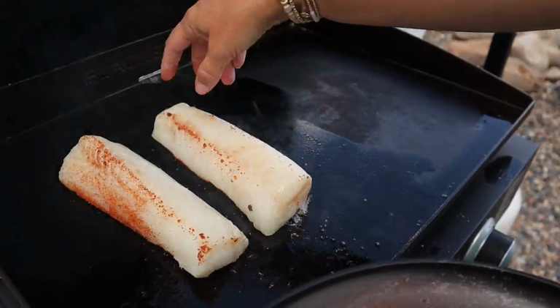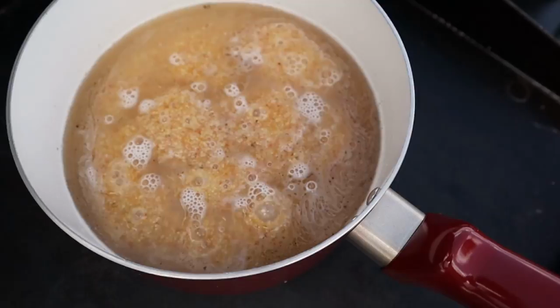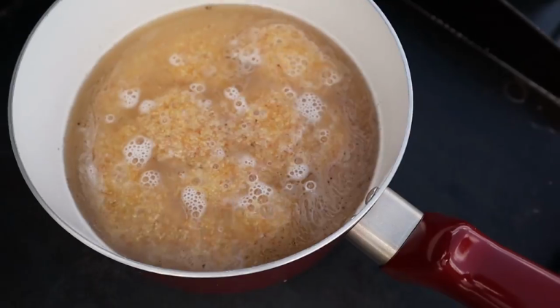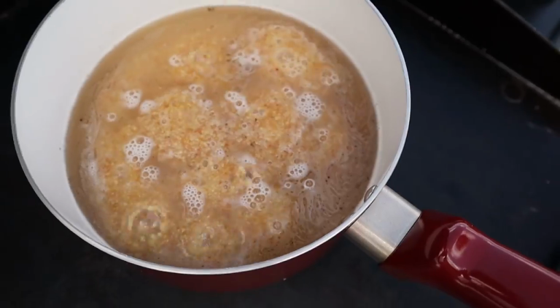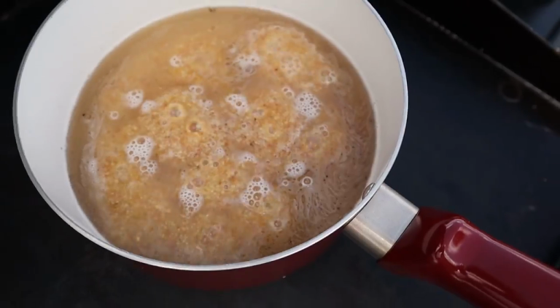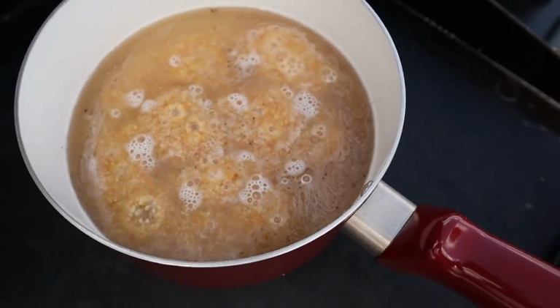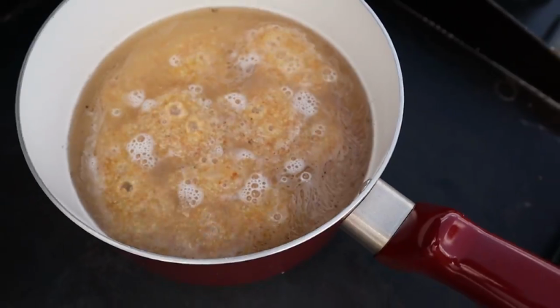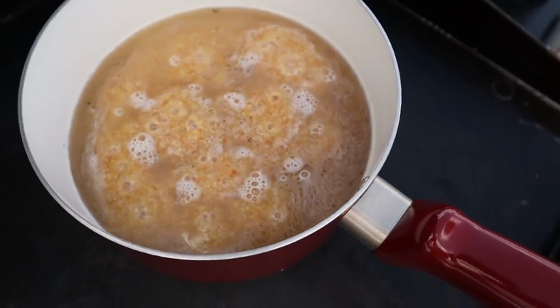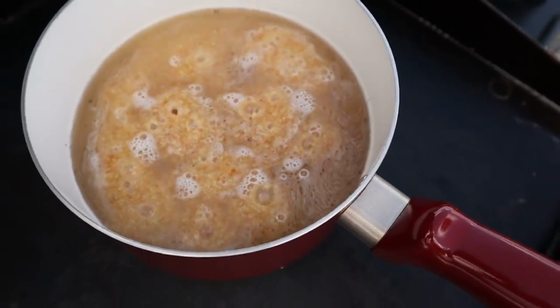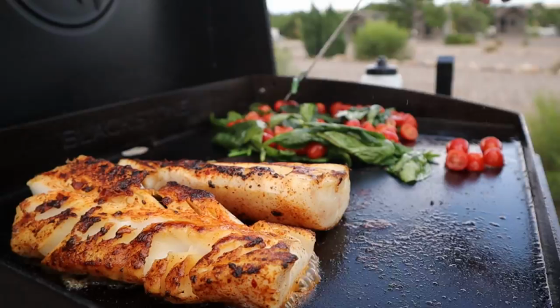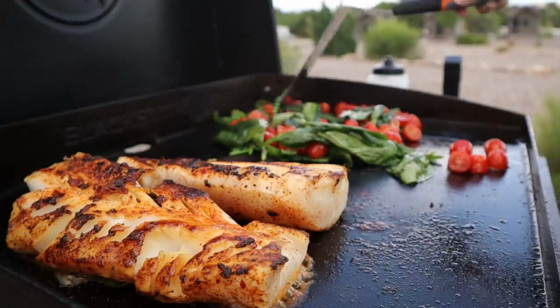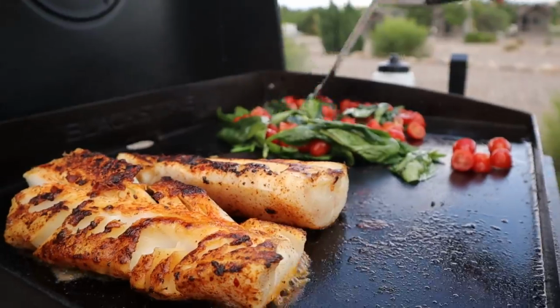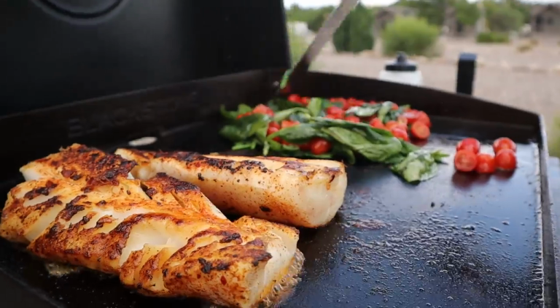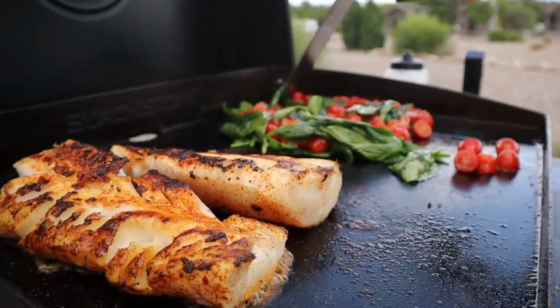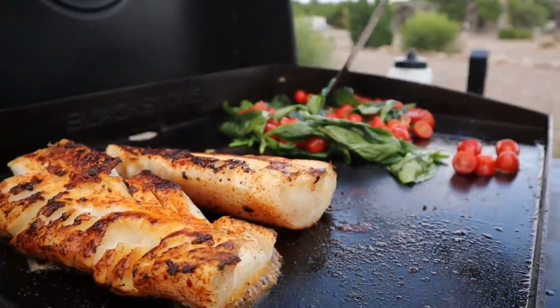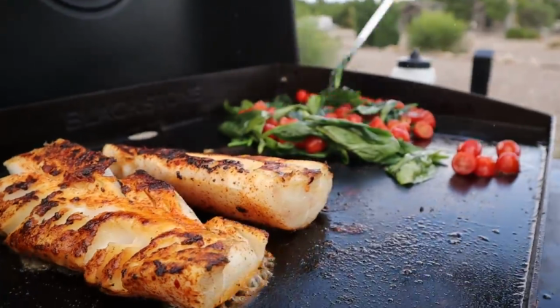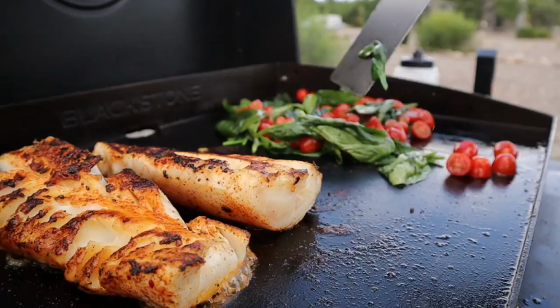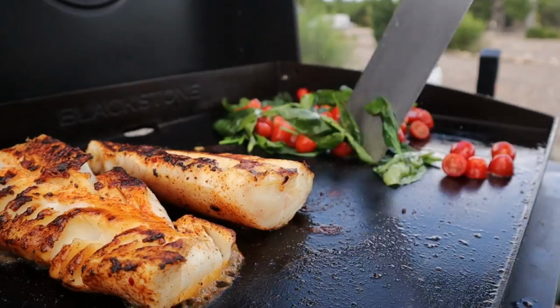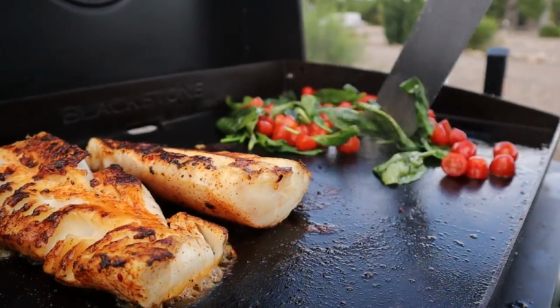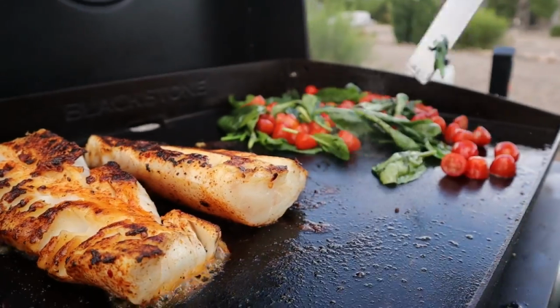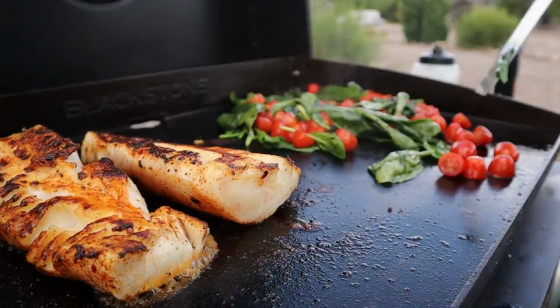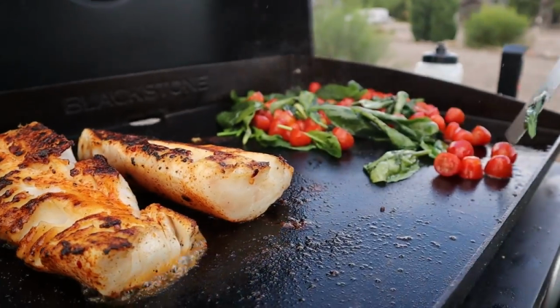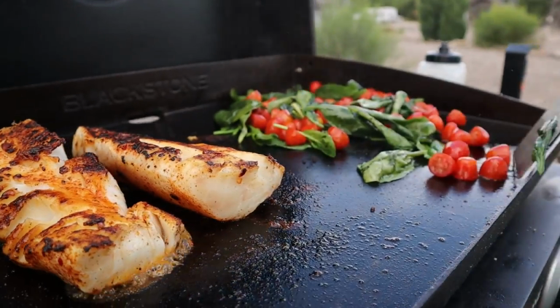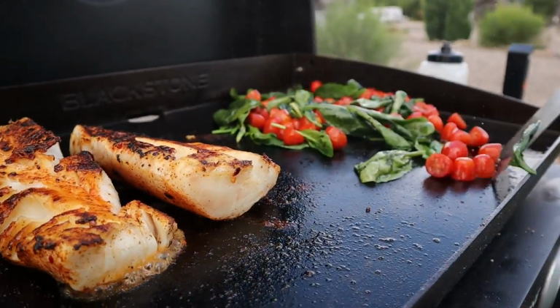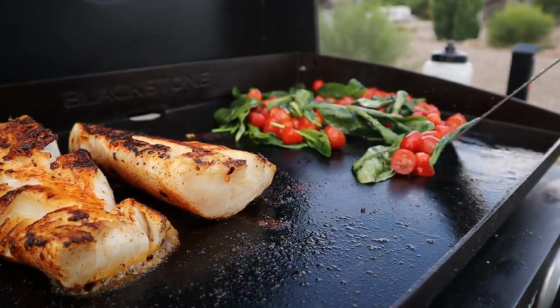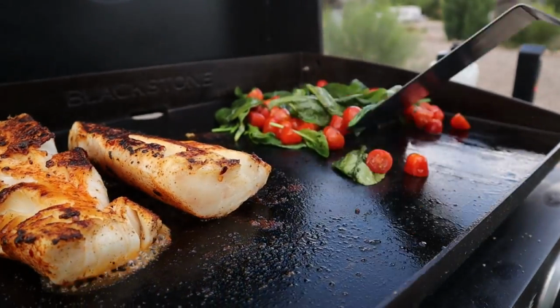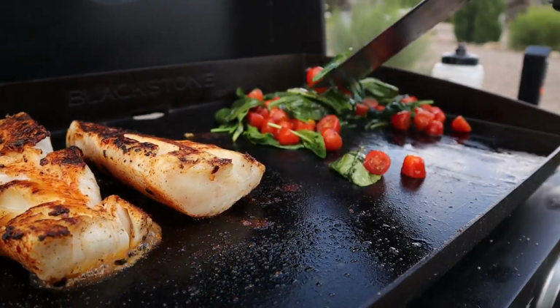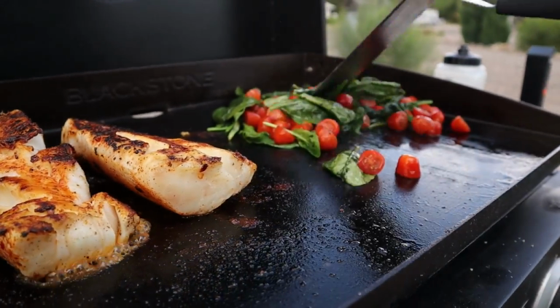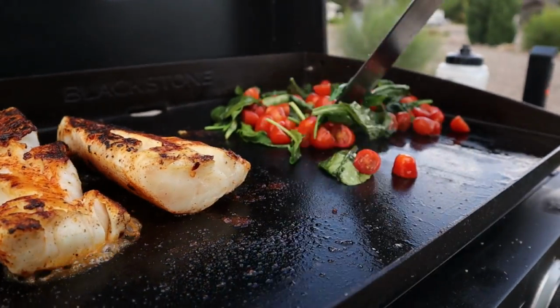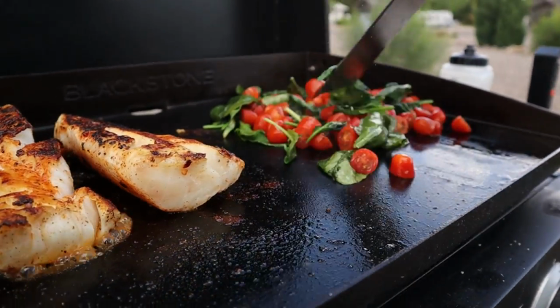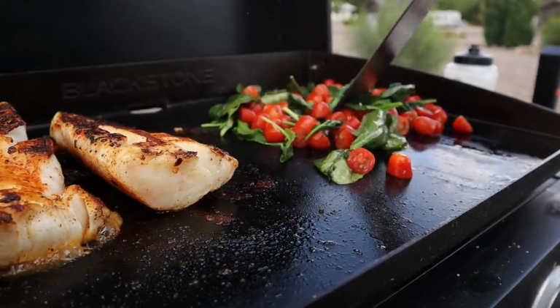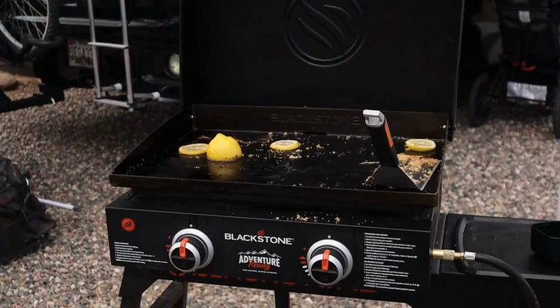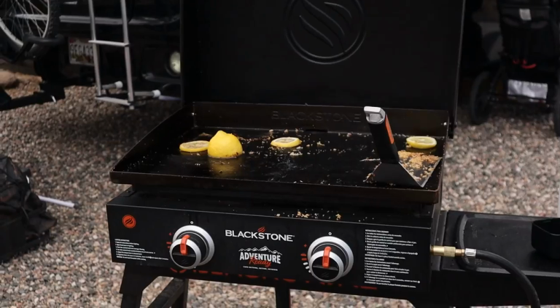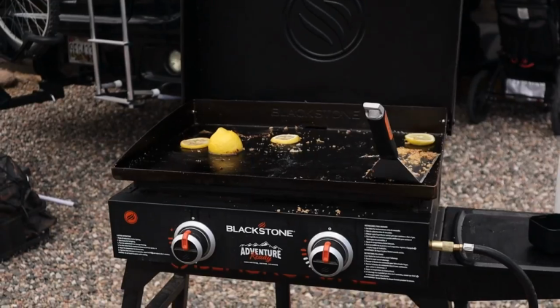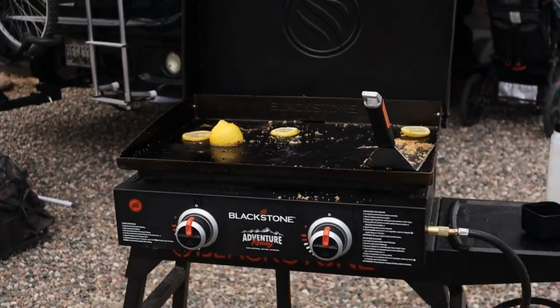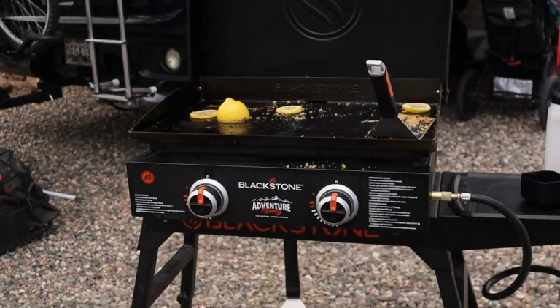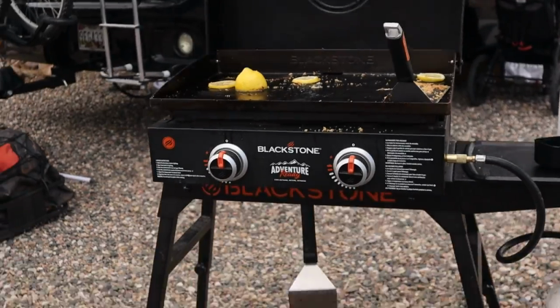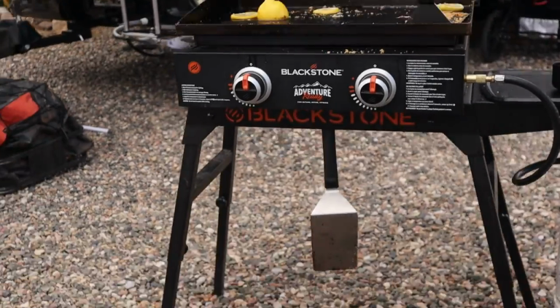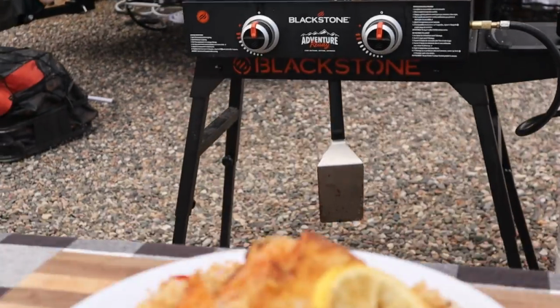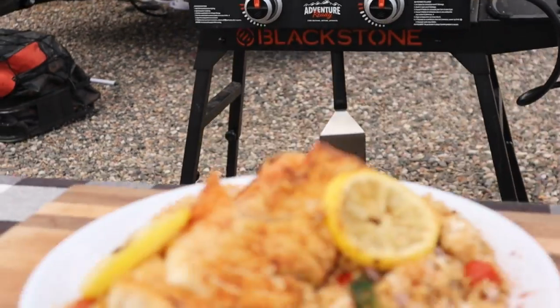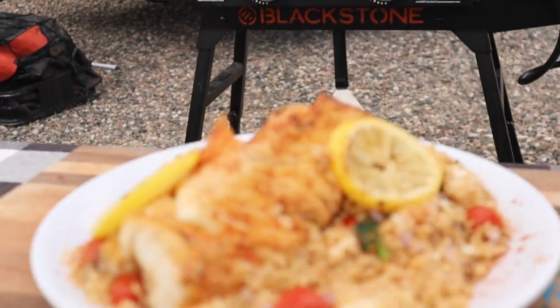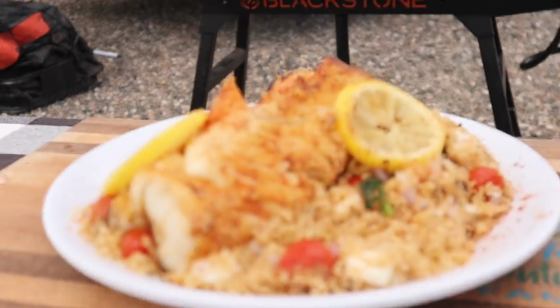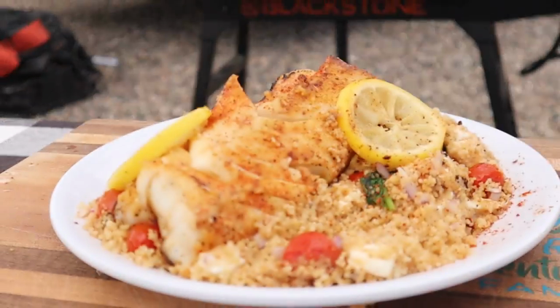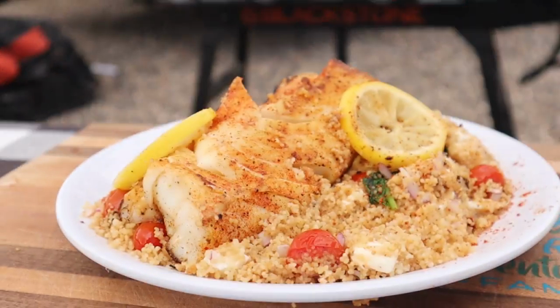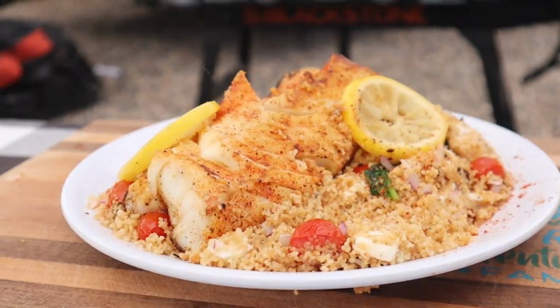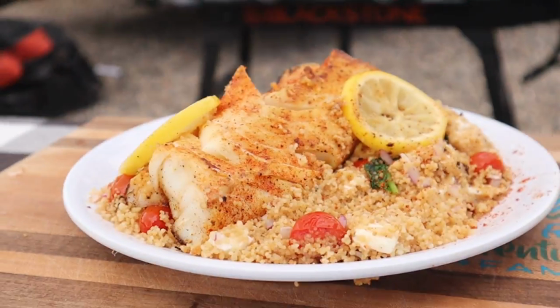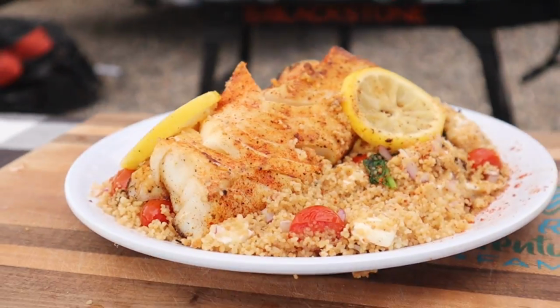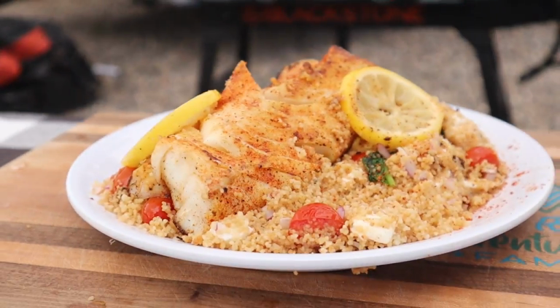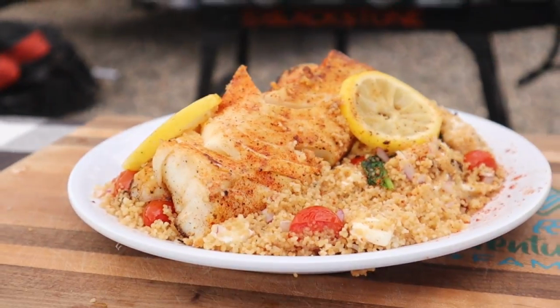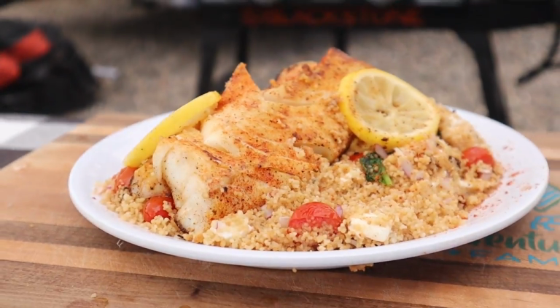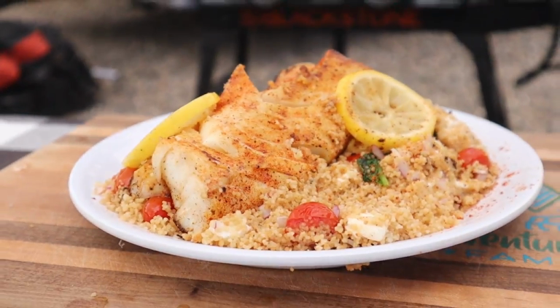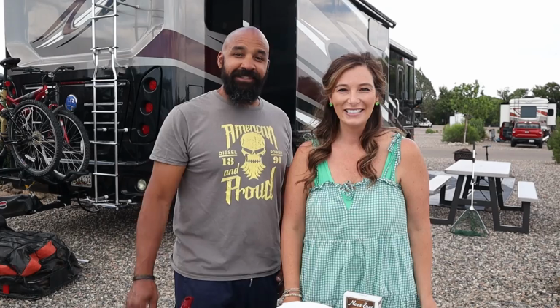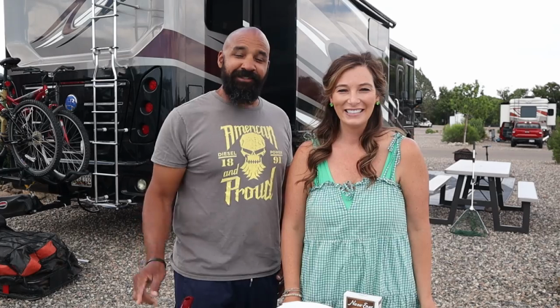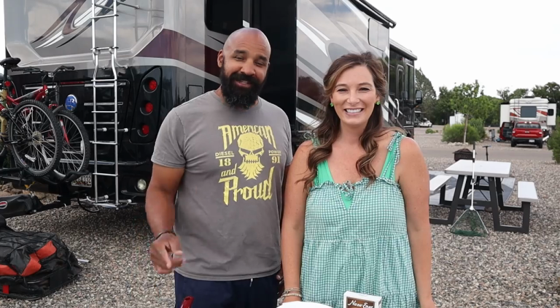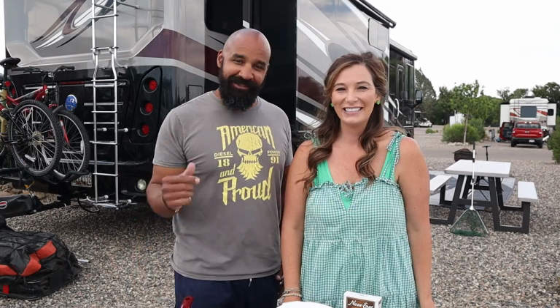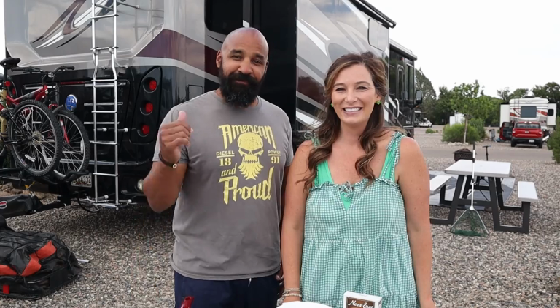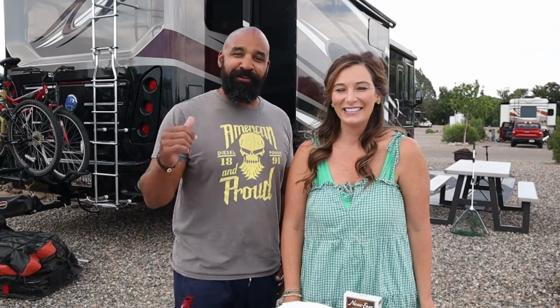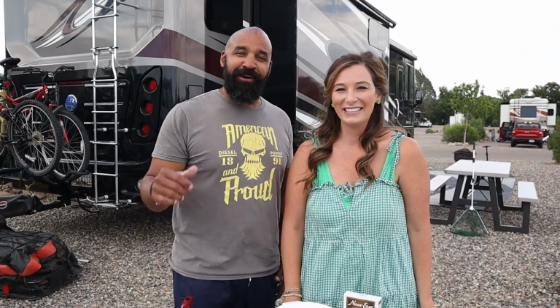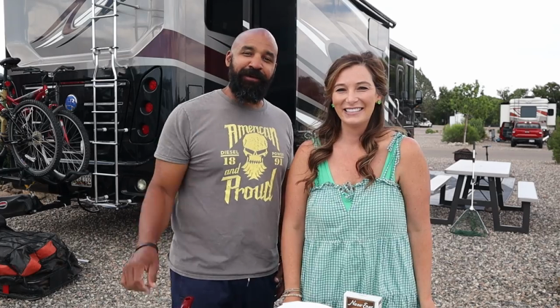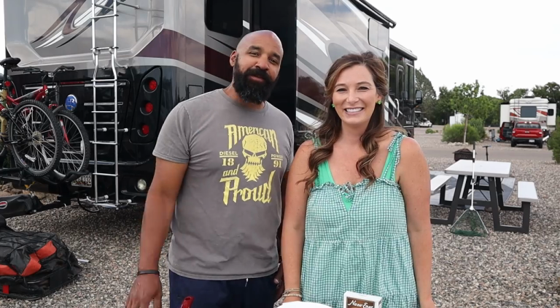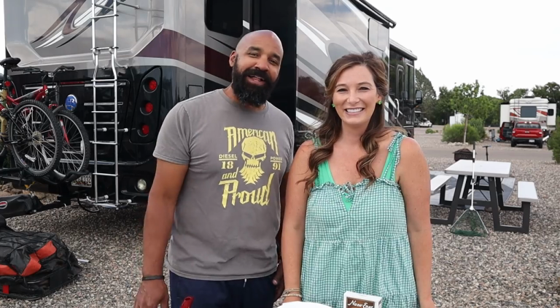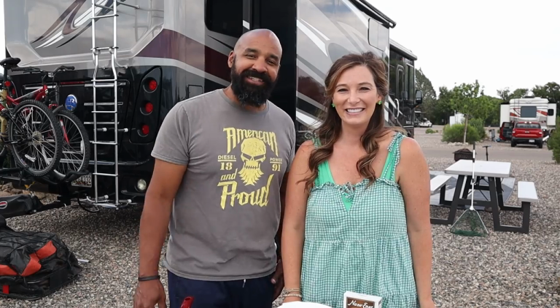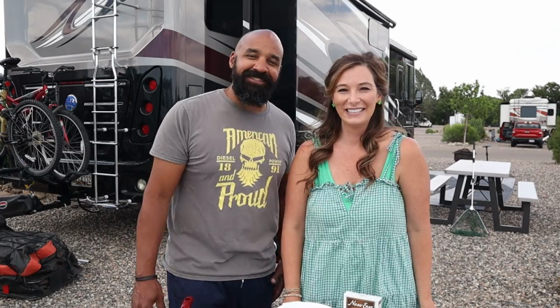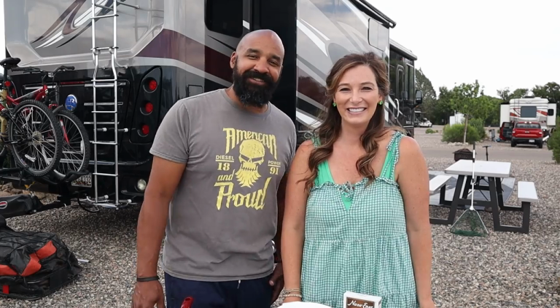And speaking of fish, today we are making a tequila lime cod and couscous salad. So let's go fire up the Blackstone.